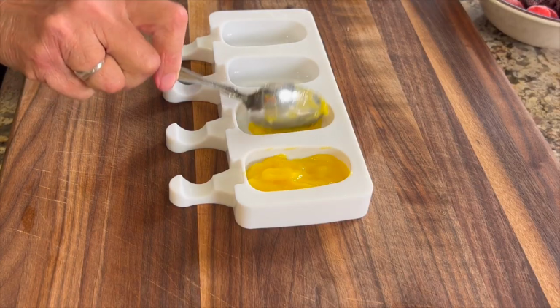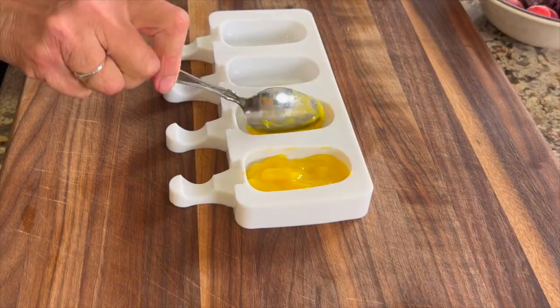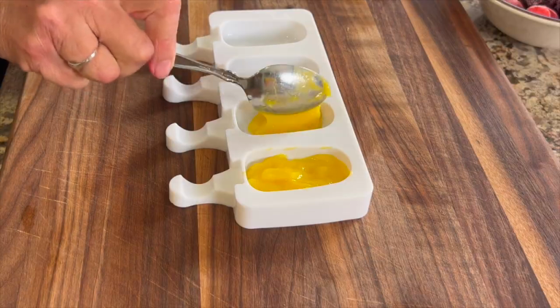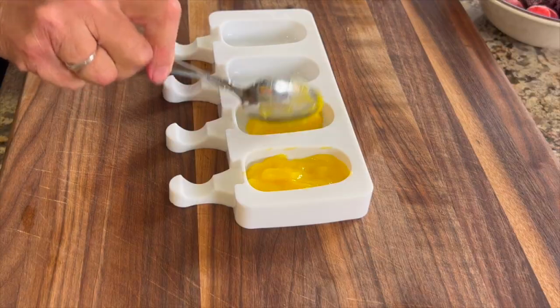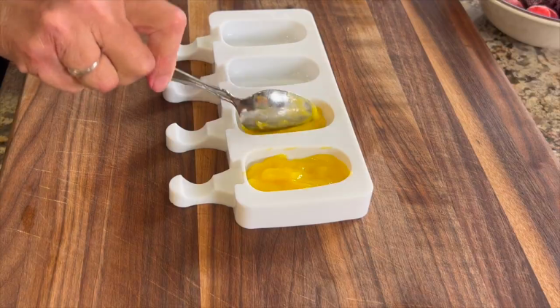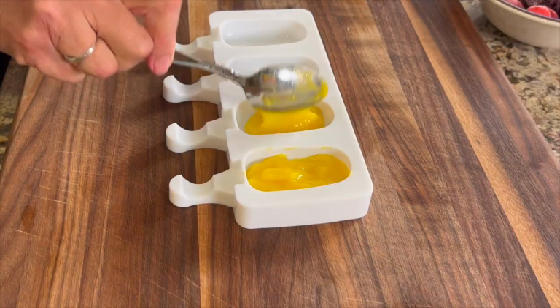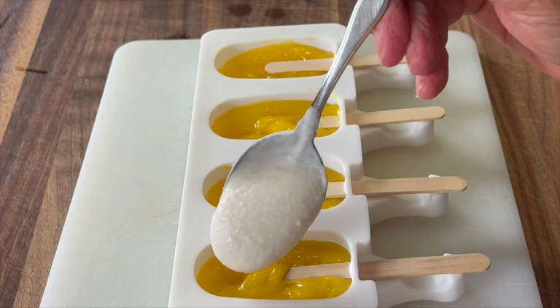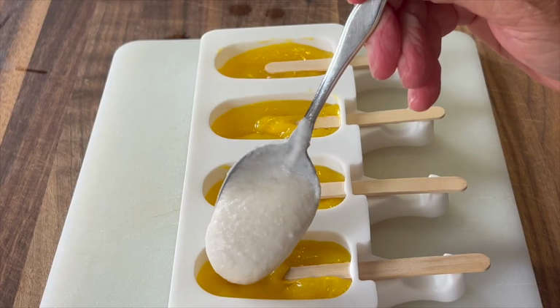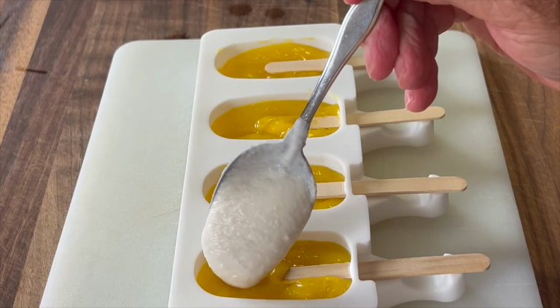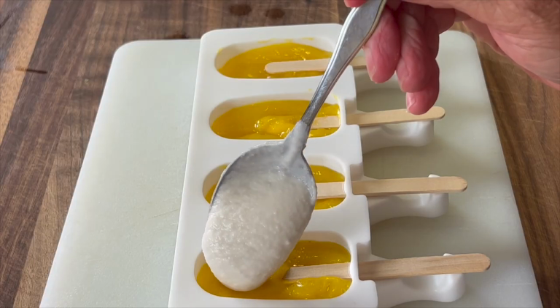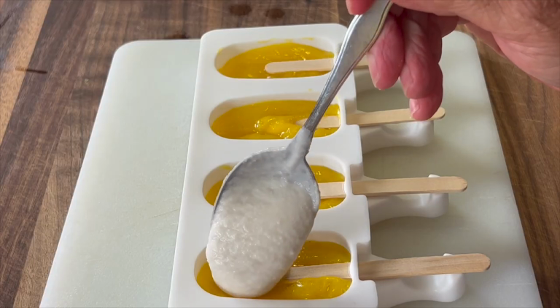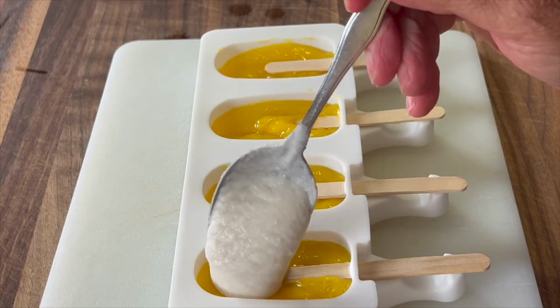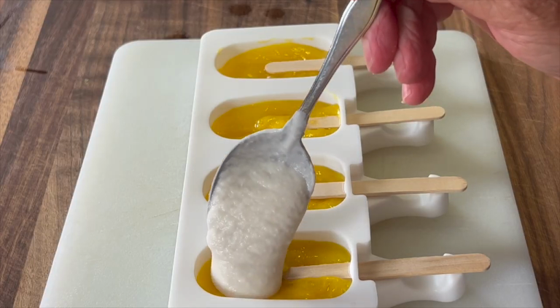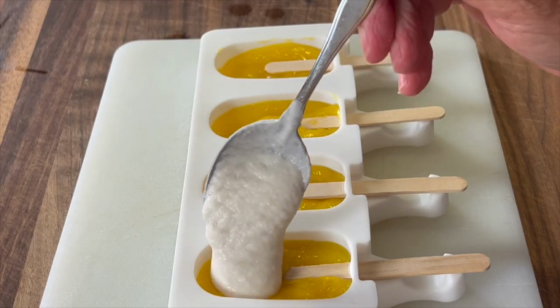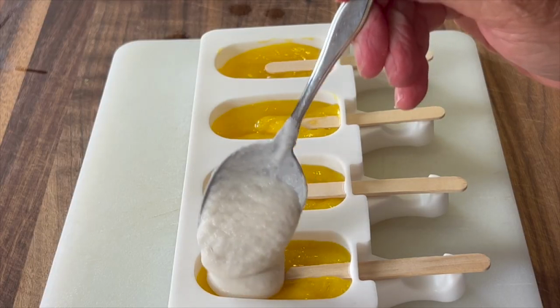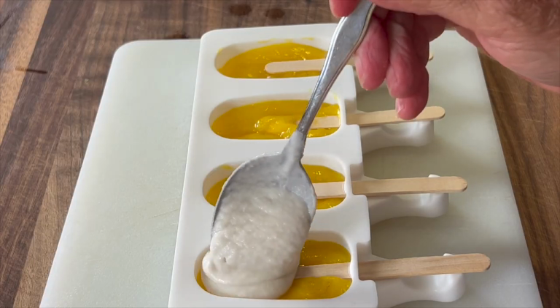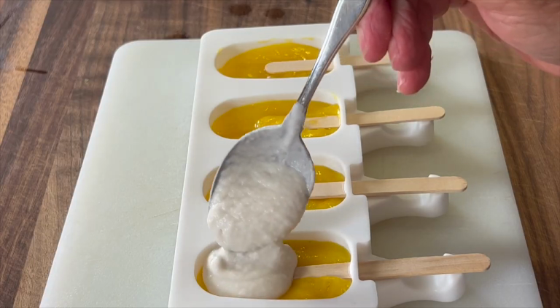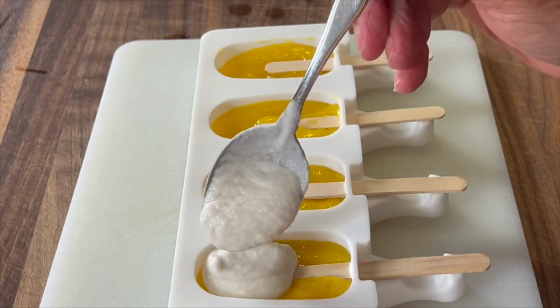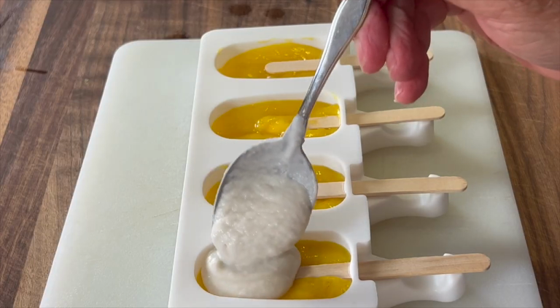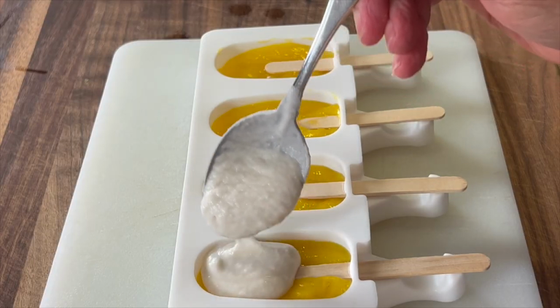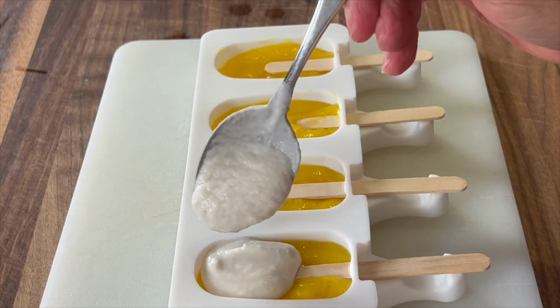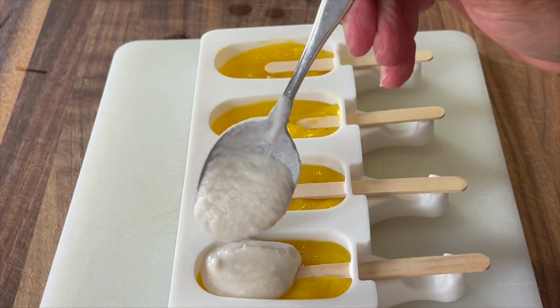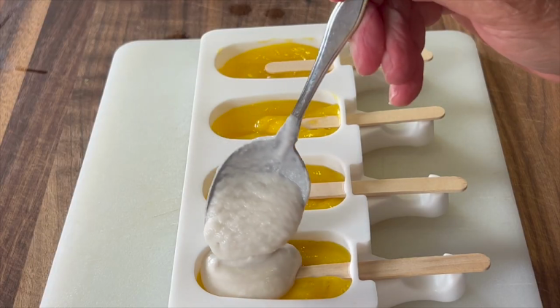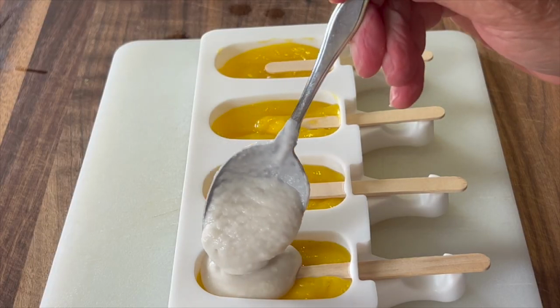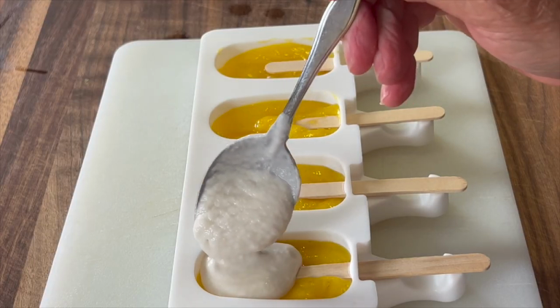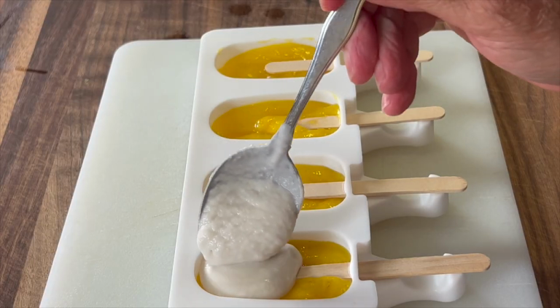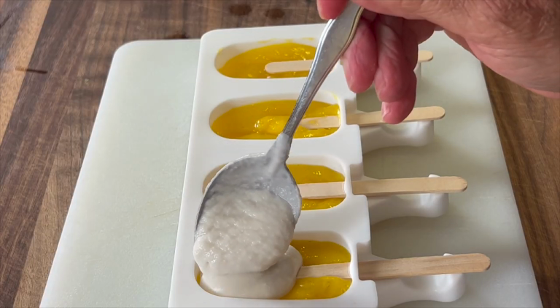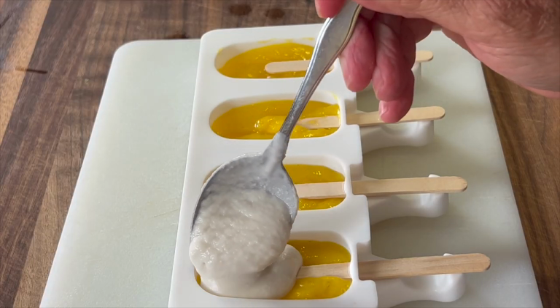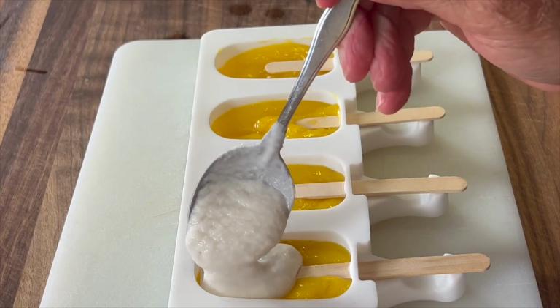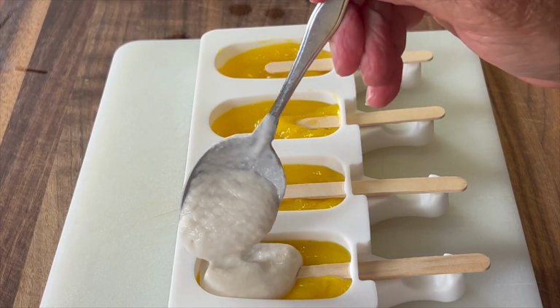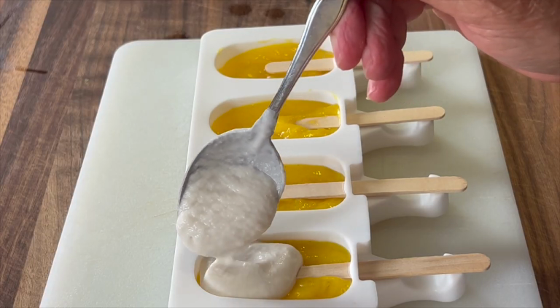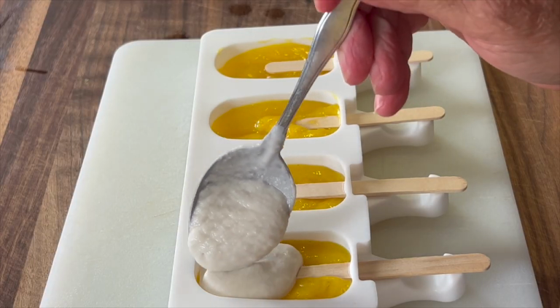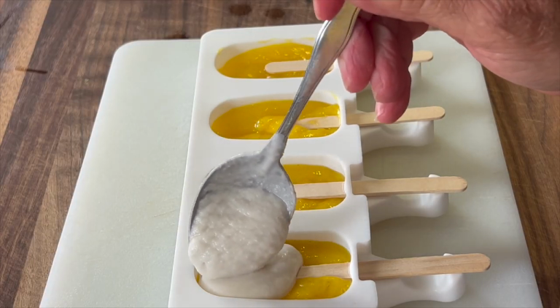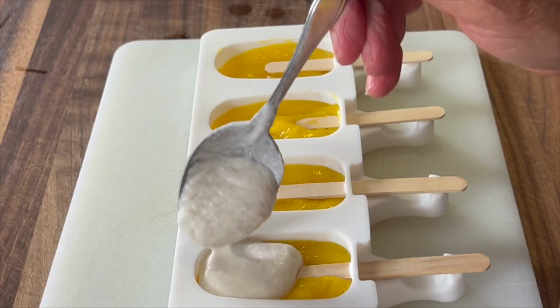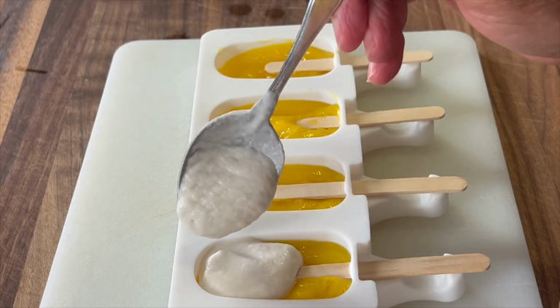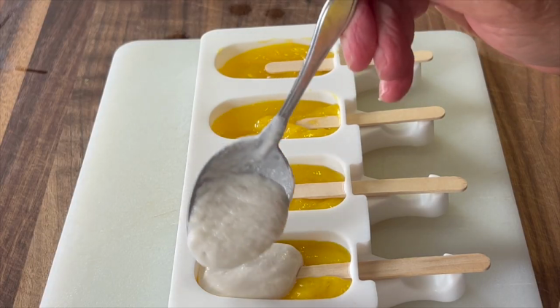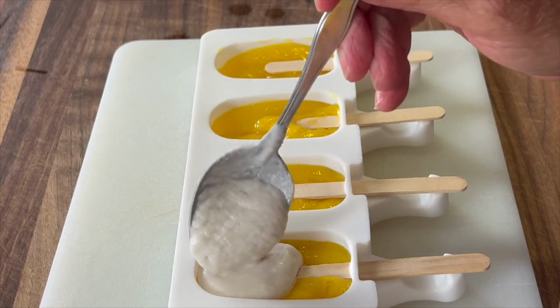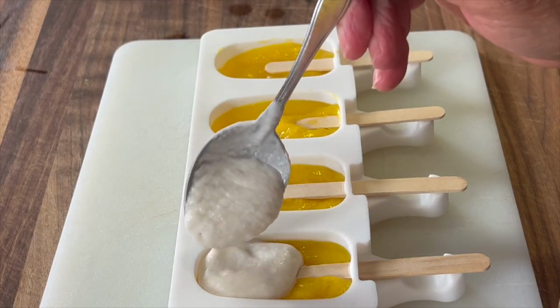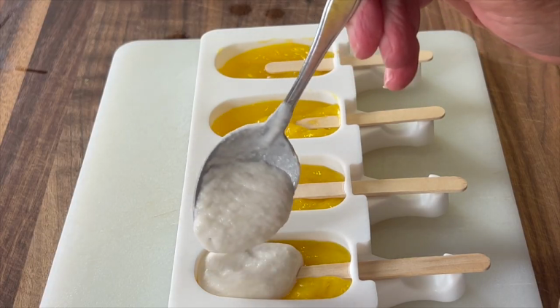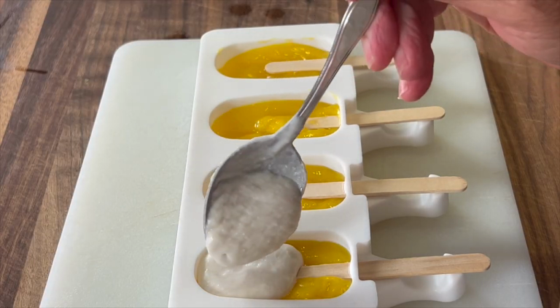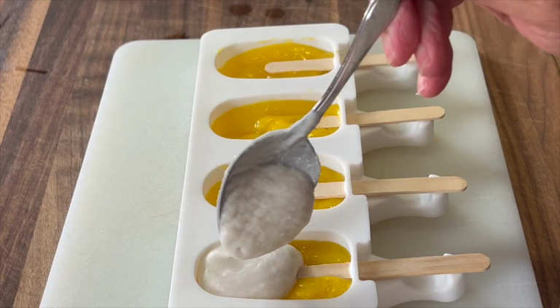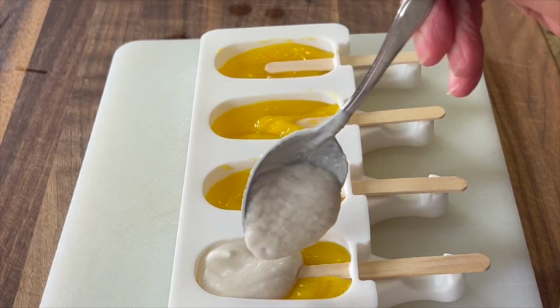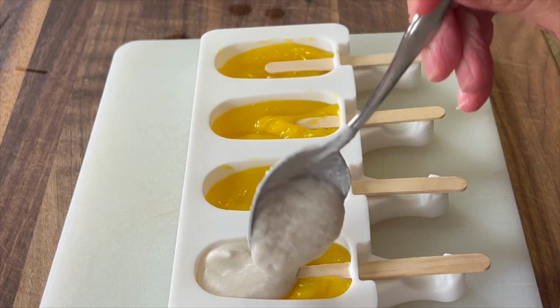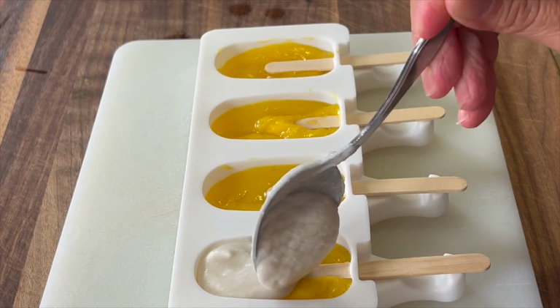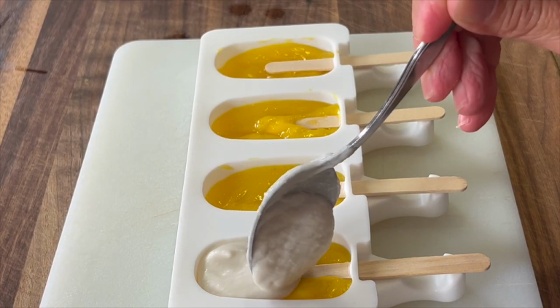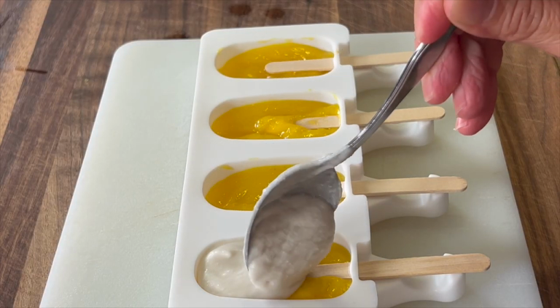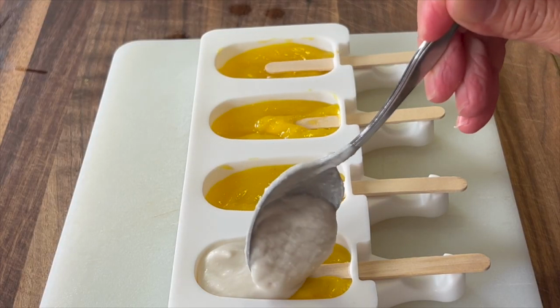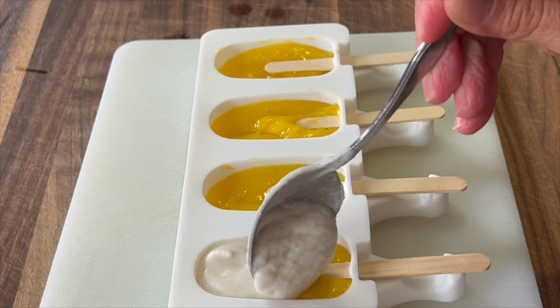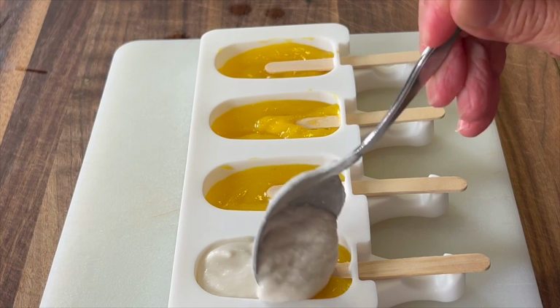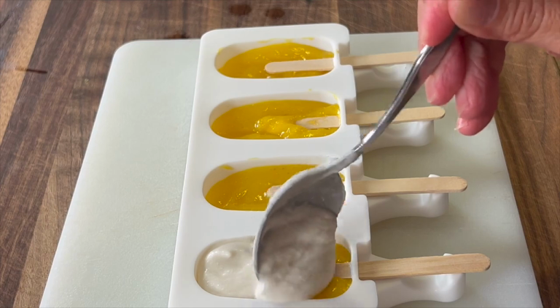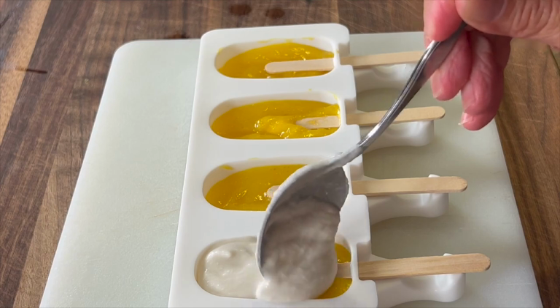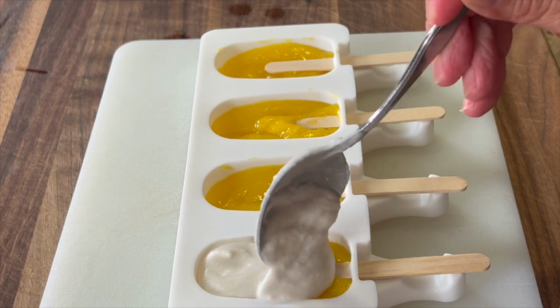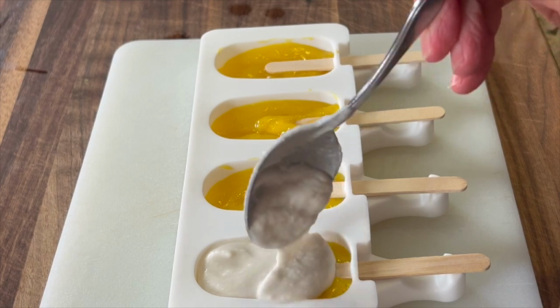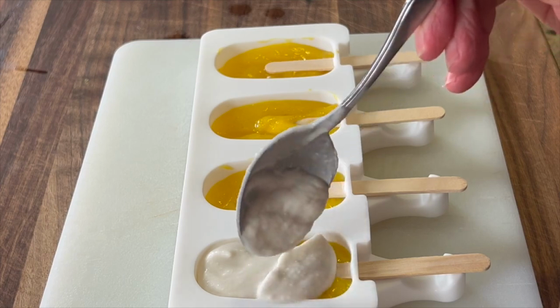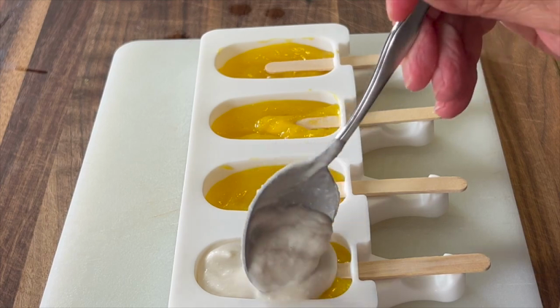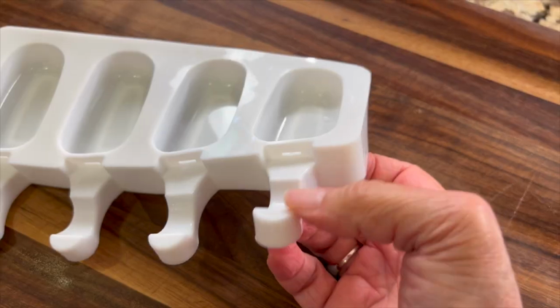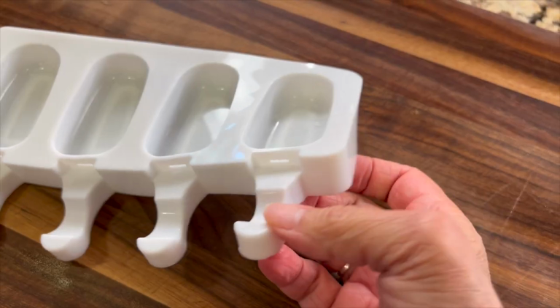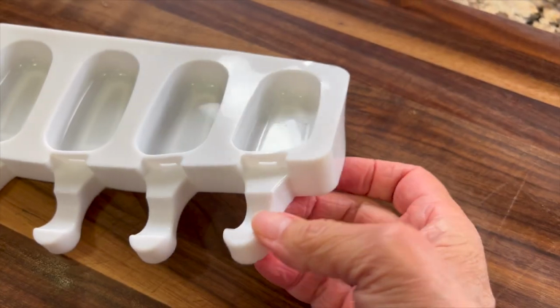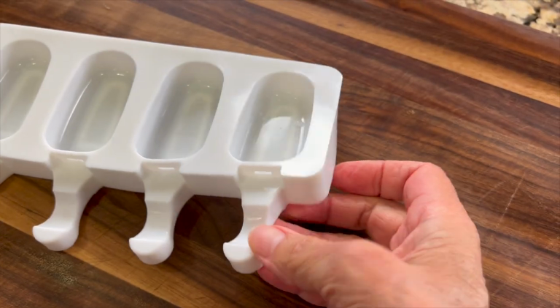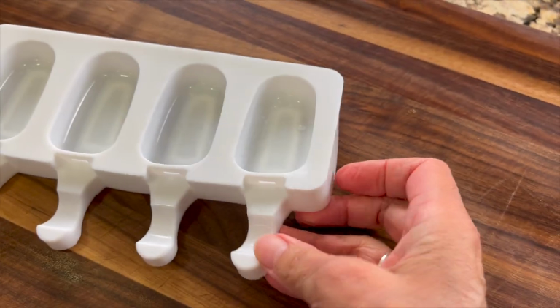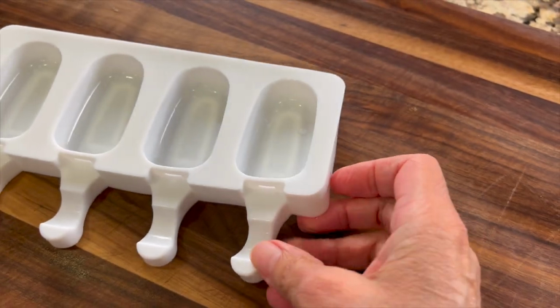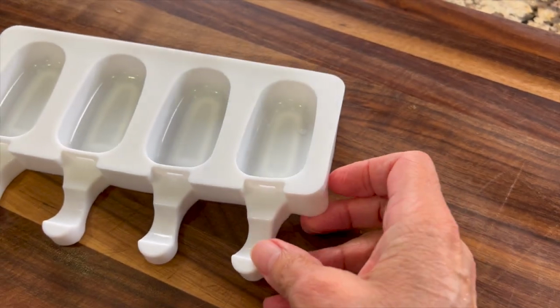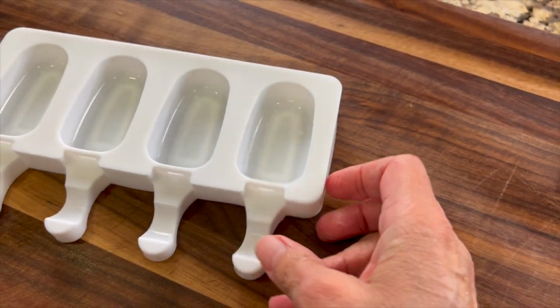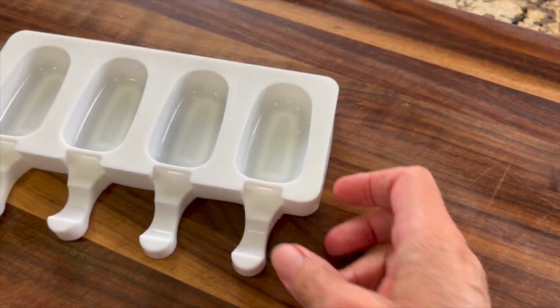You can freeze one layer a little bit and then add a second layer. I'll leave a link in the description if you want to pick some of these up. I have a two-pack that makes eight popsicles.